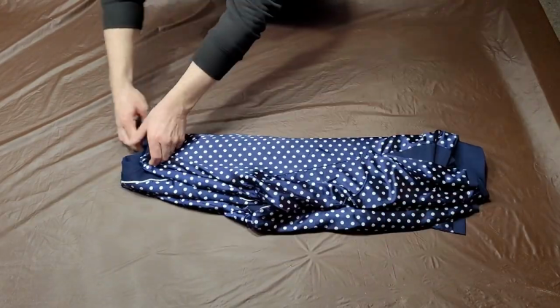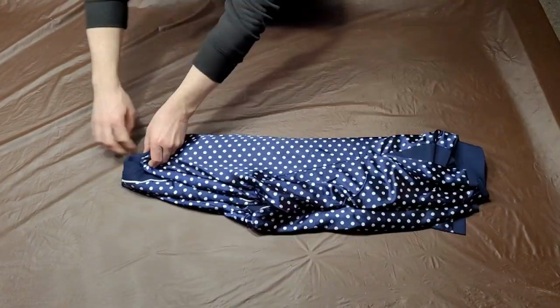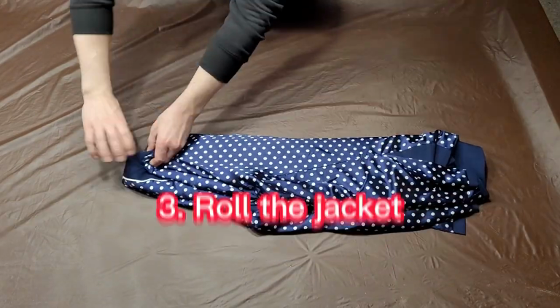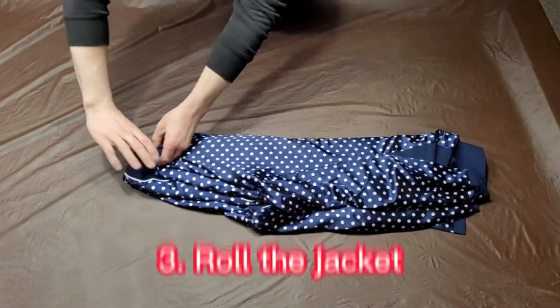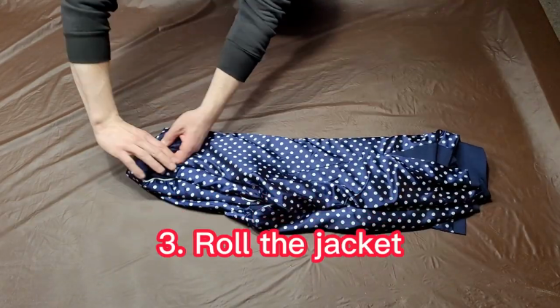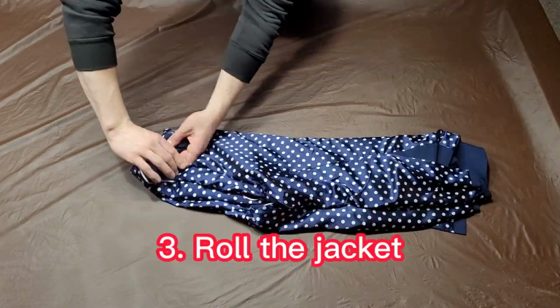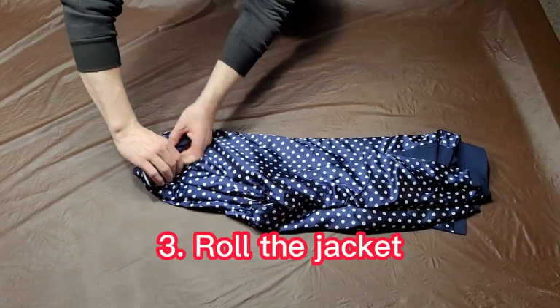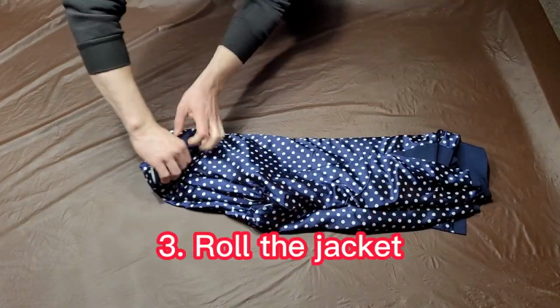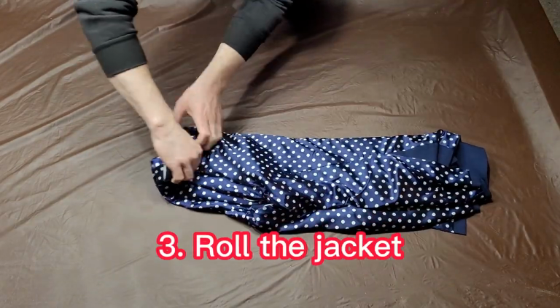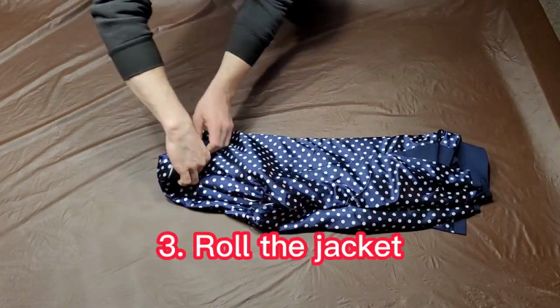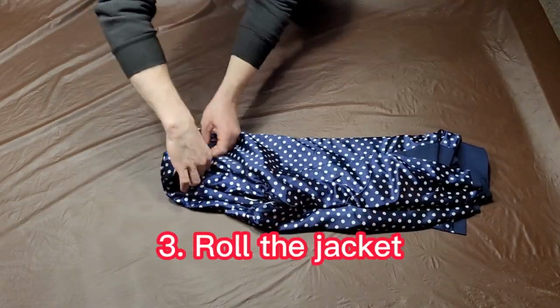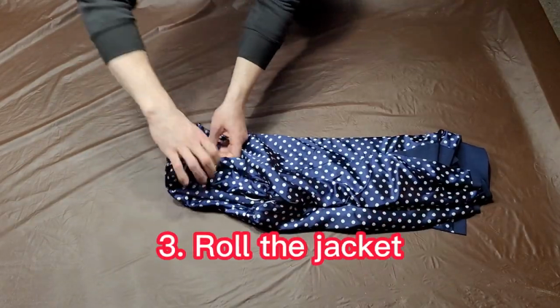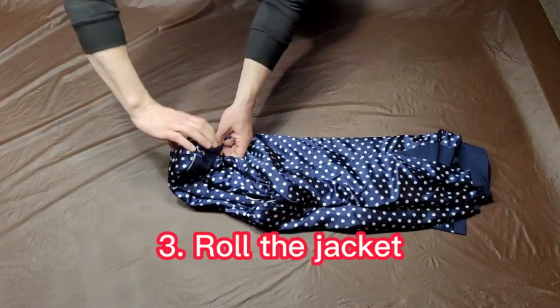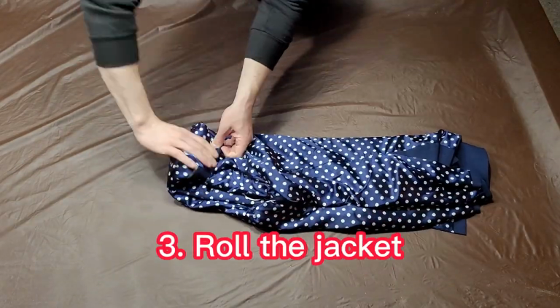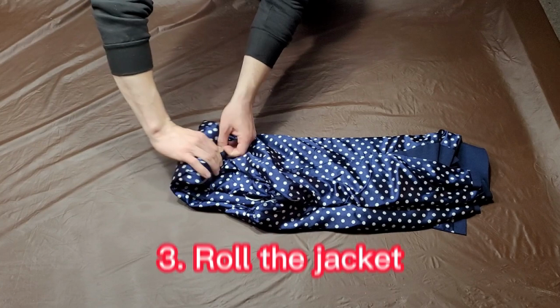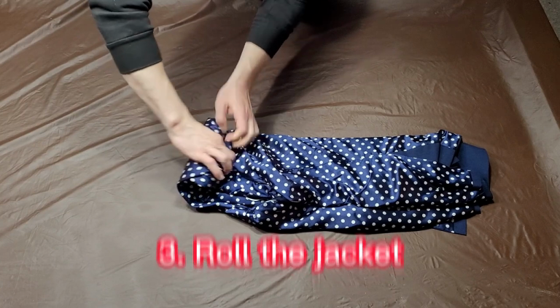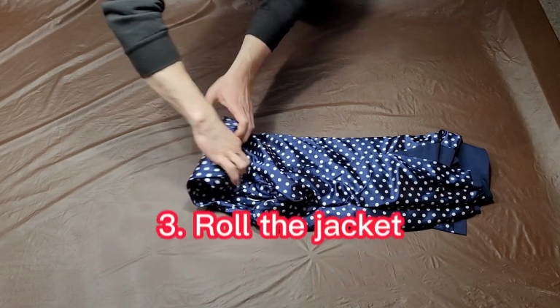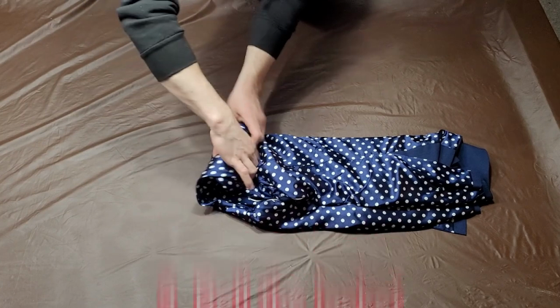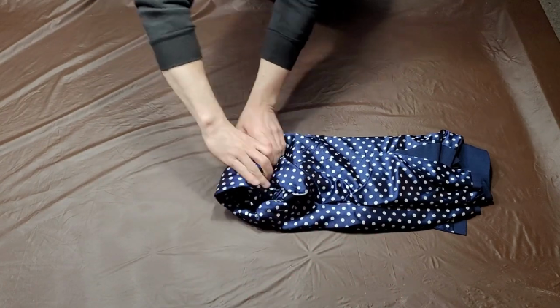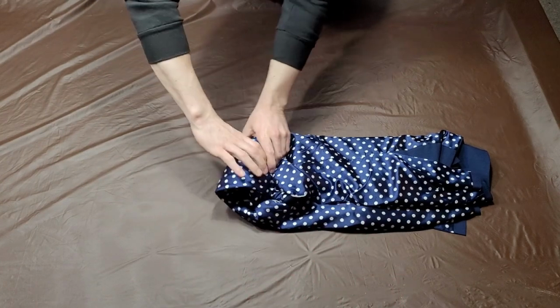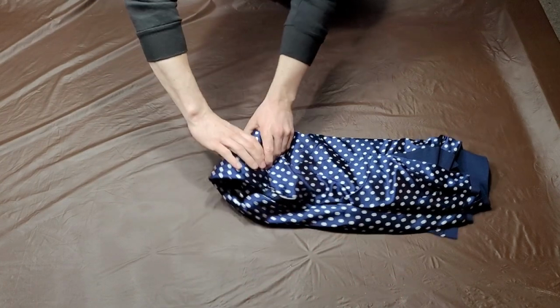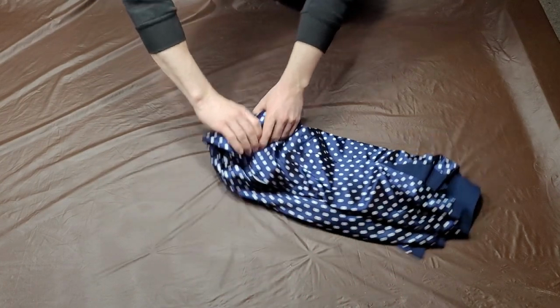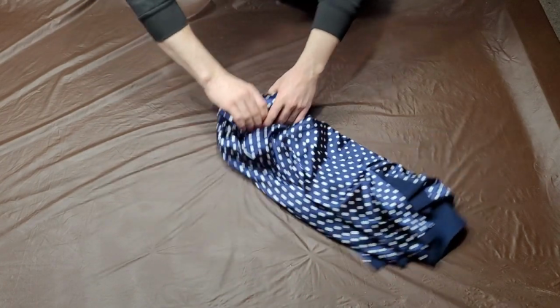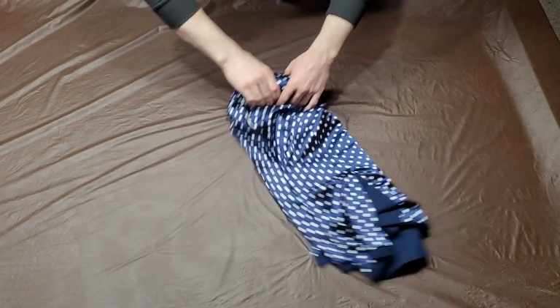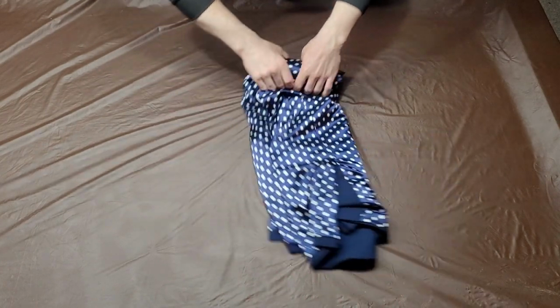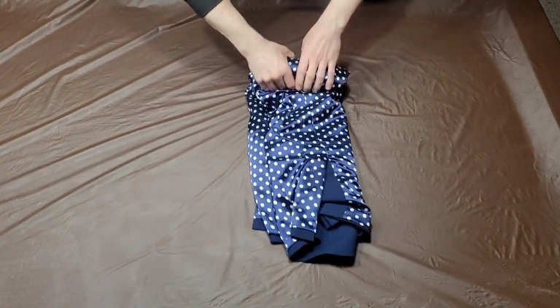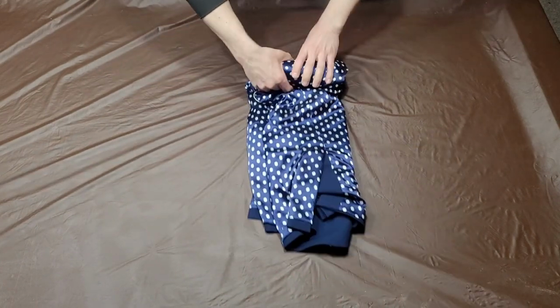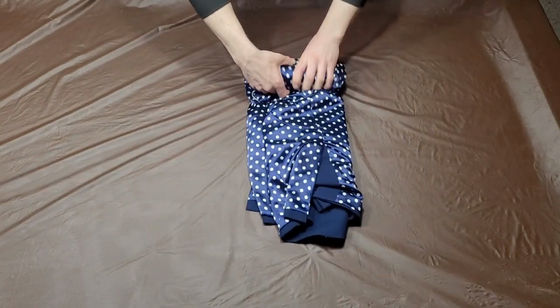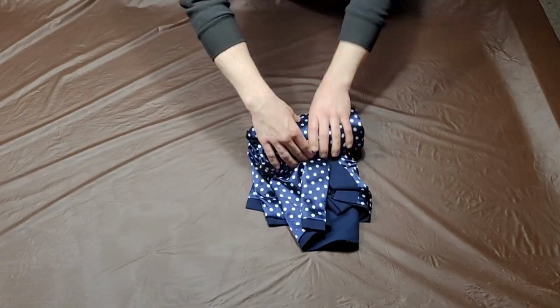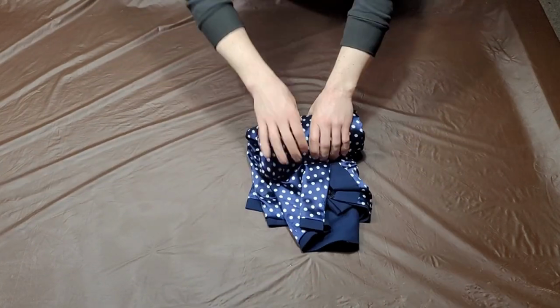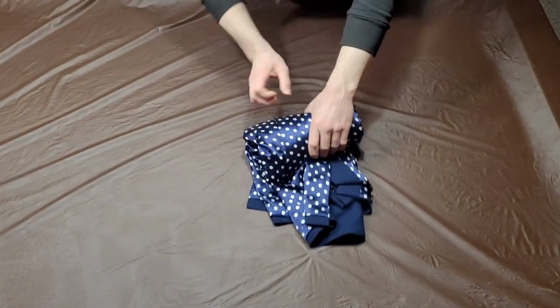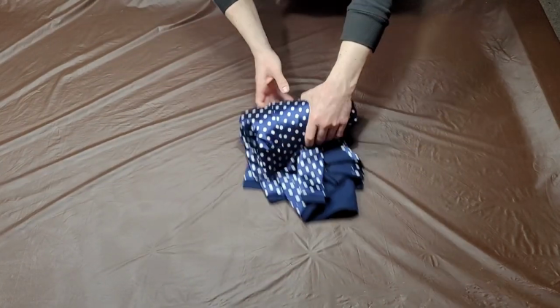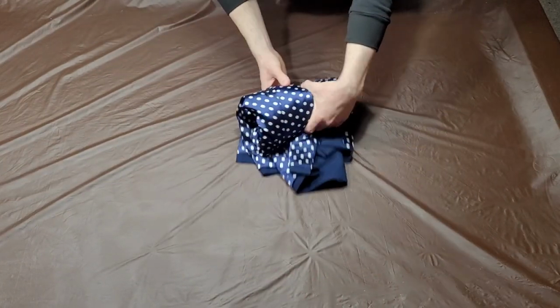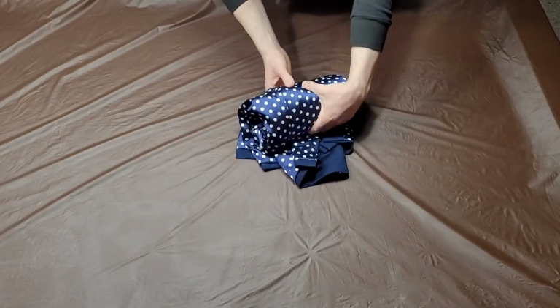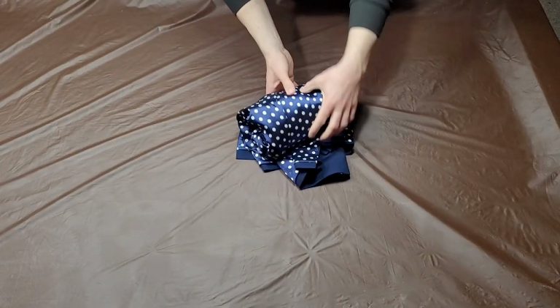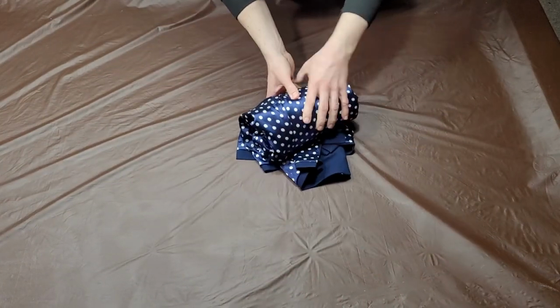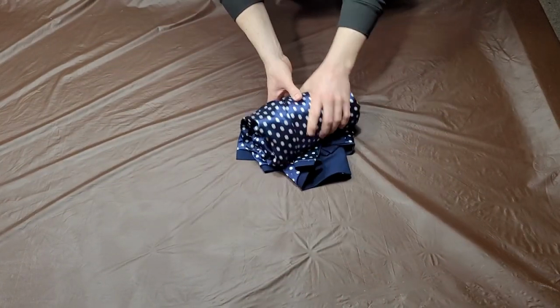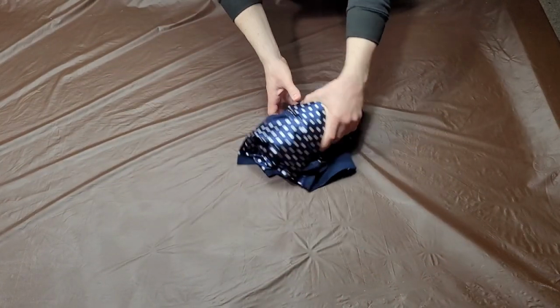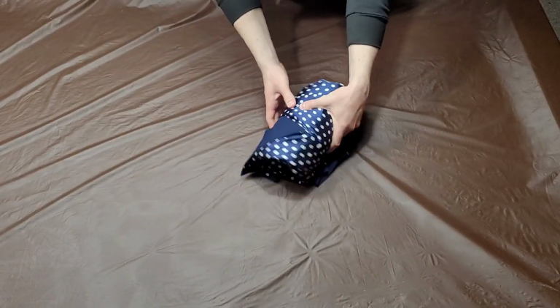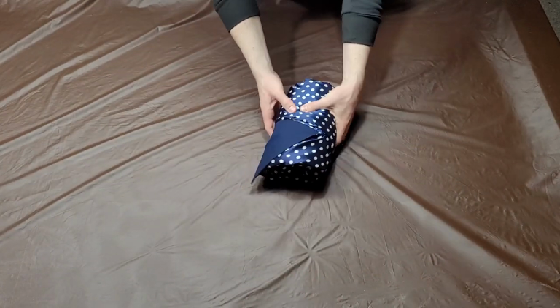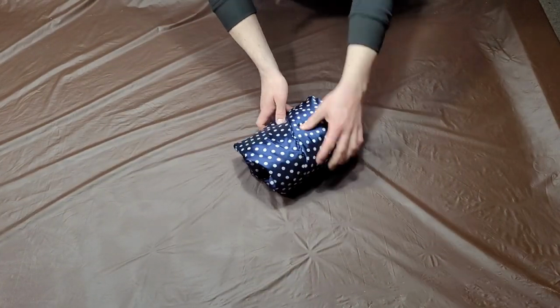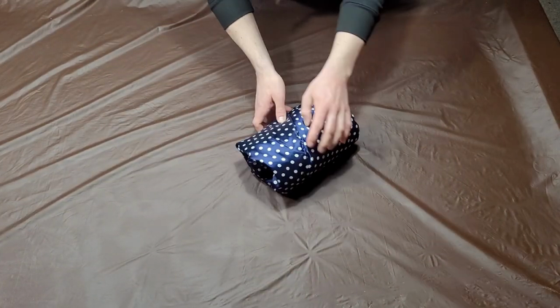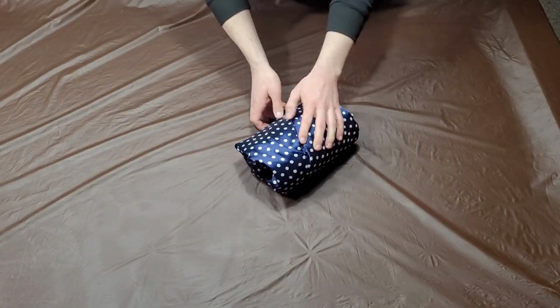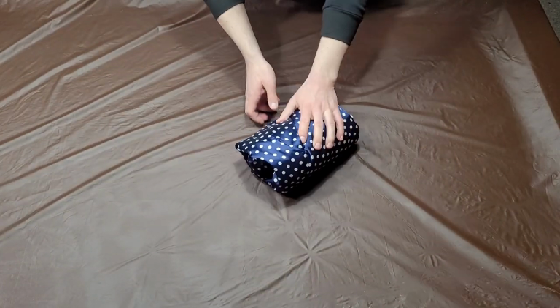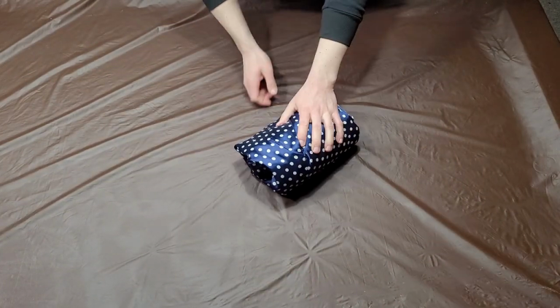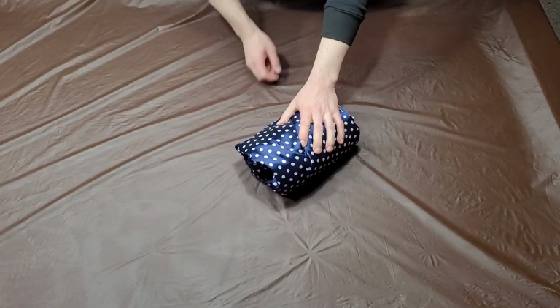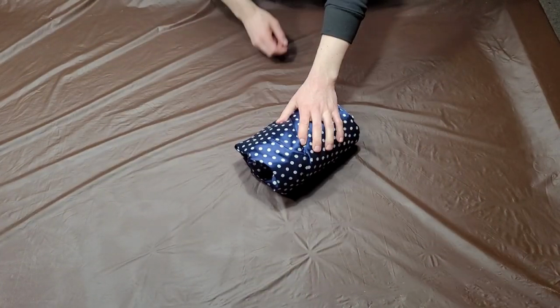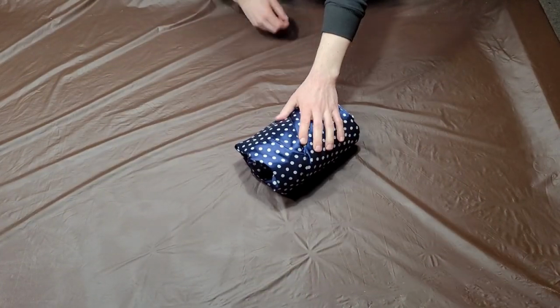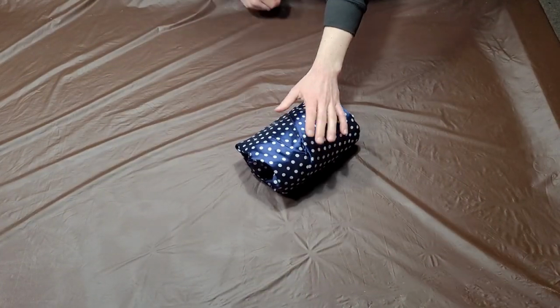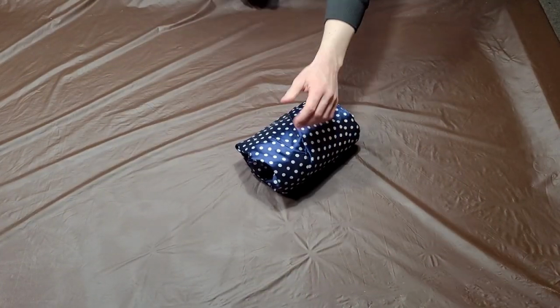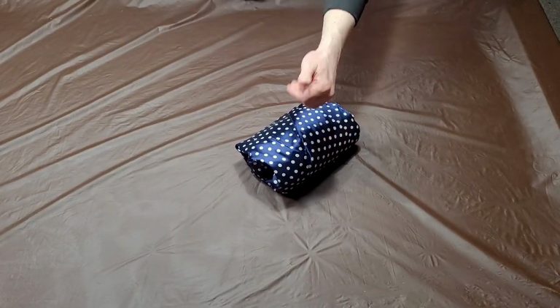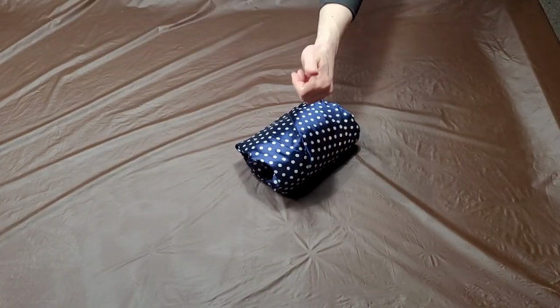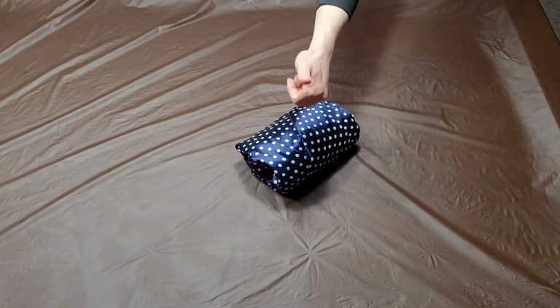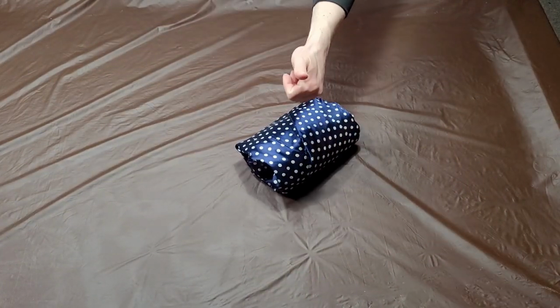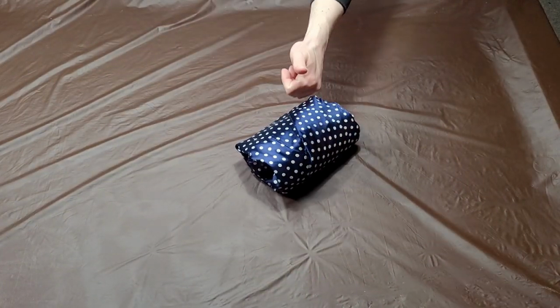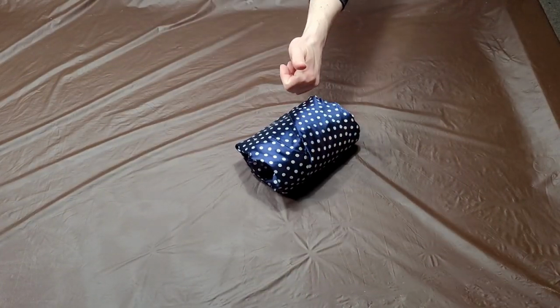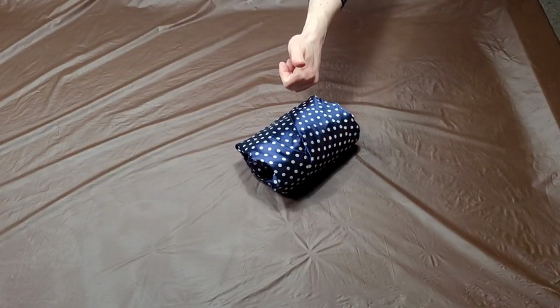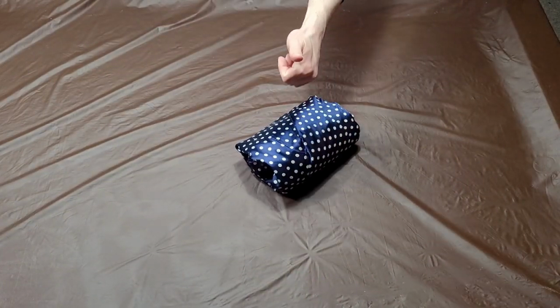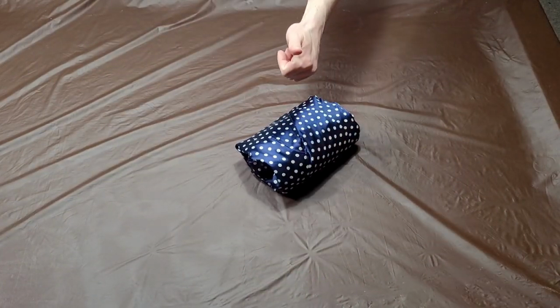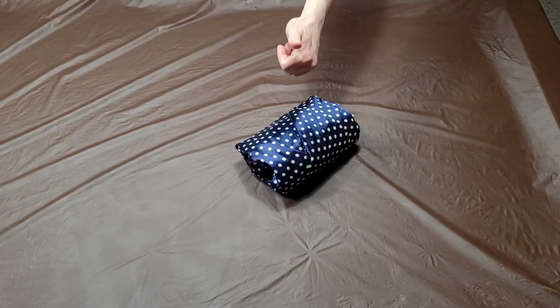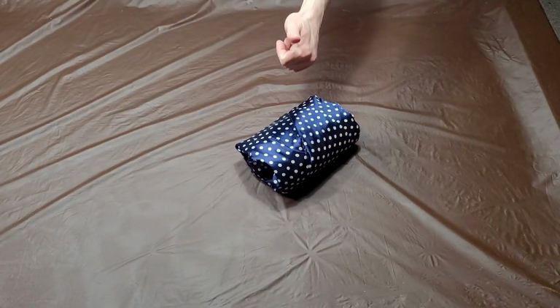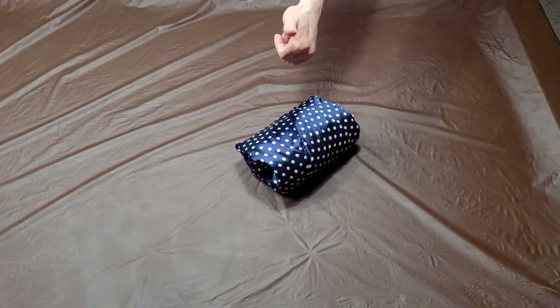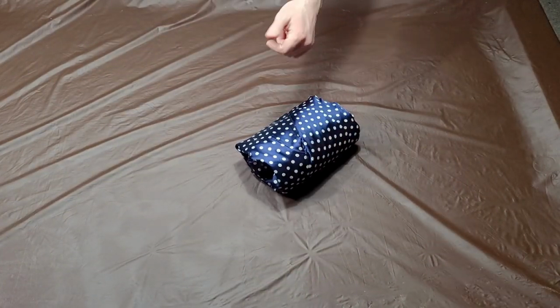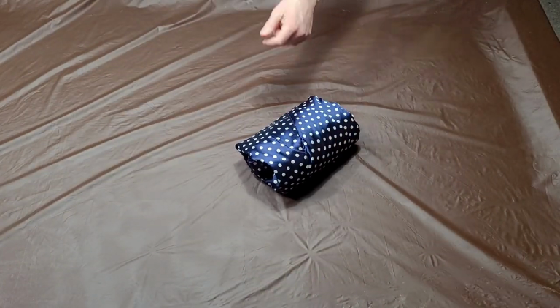Next, grab the jacket from the top collar and begin to roll downwards towards the bottom hem. And that's it. You're finished.